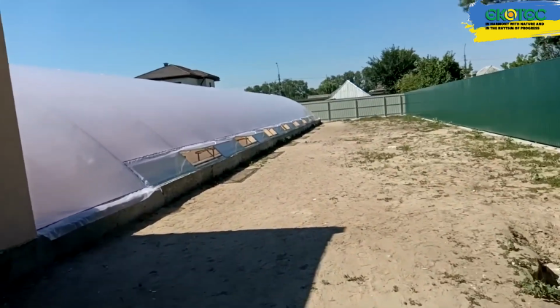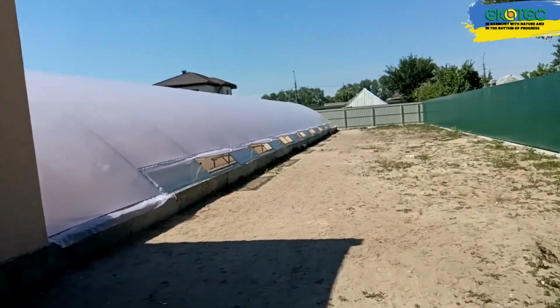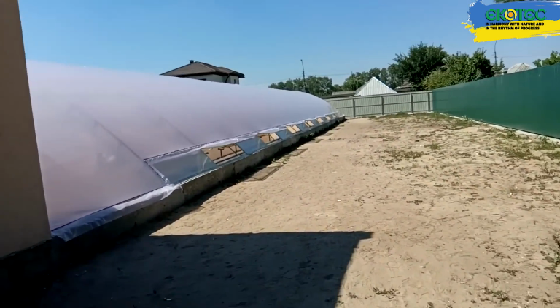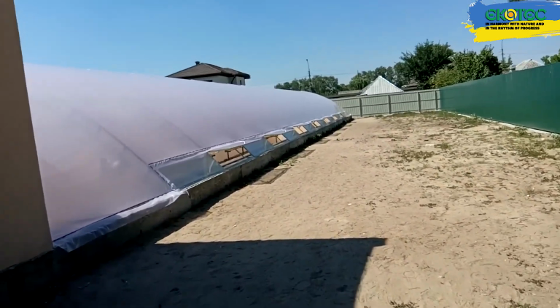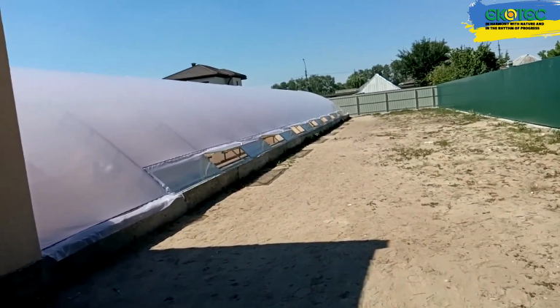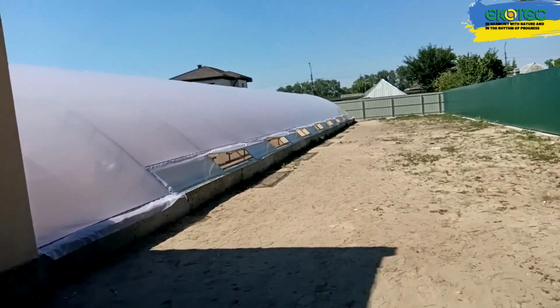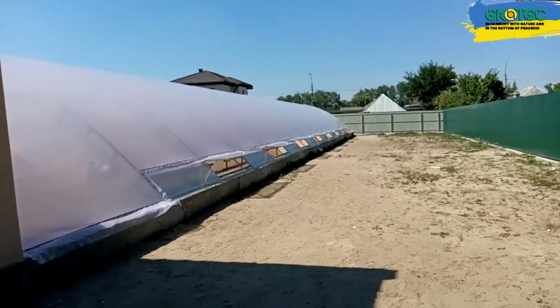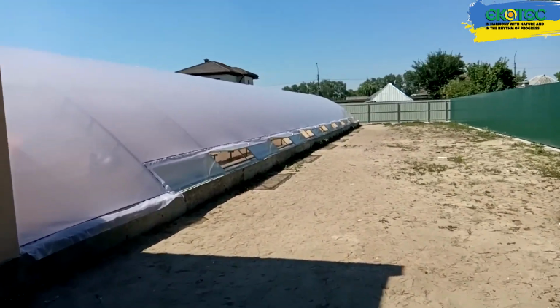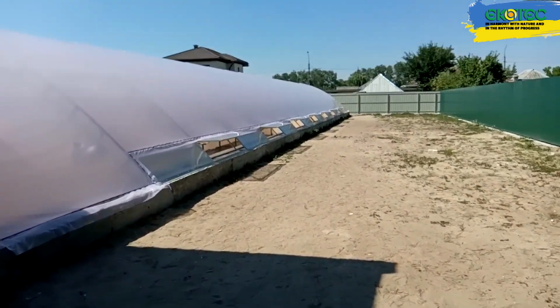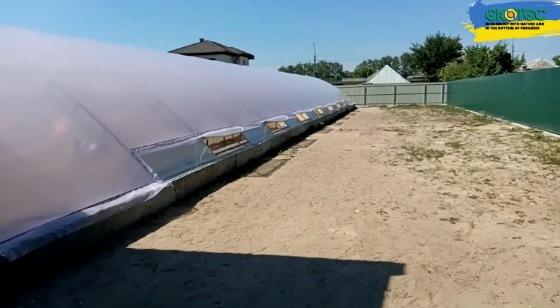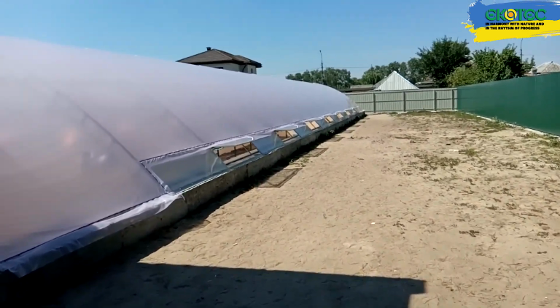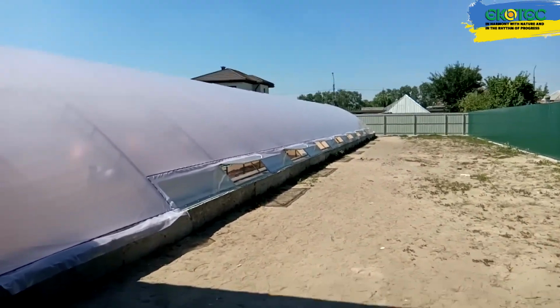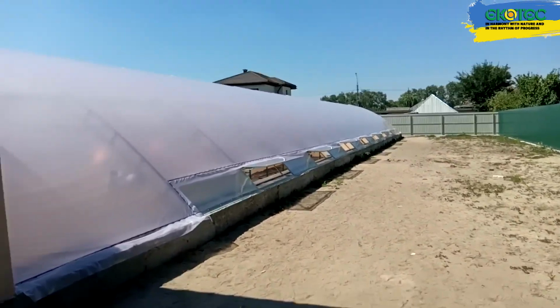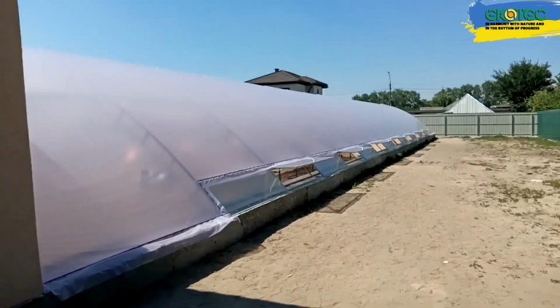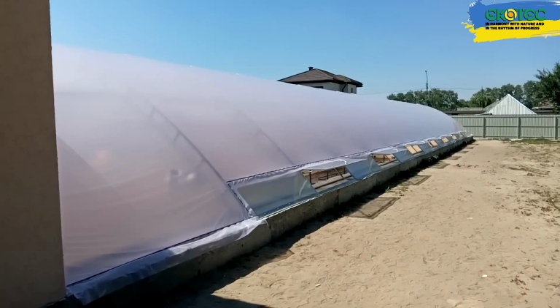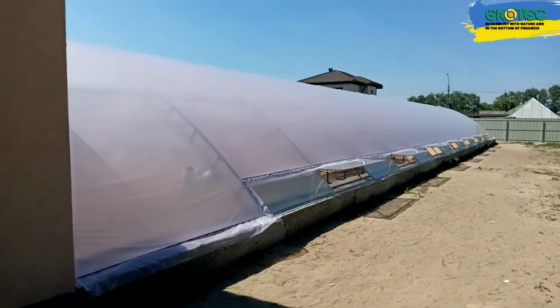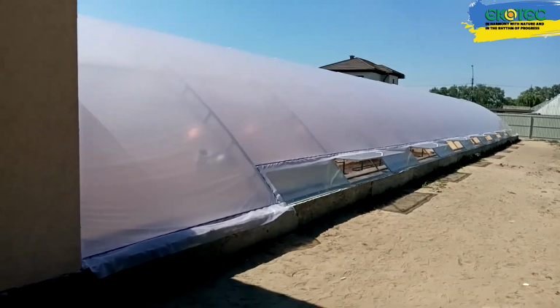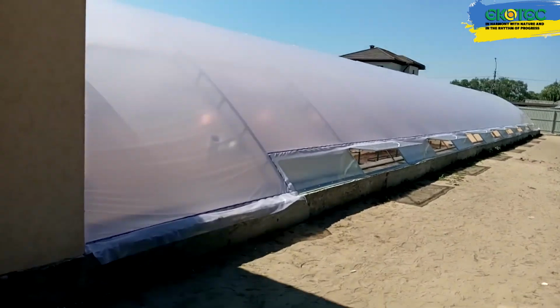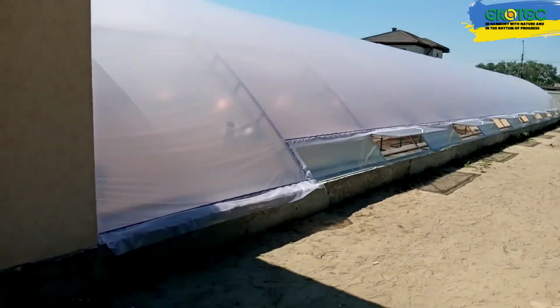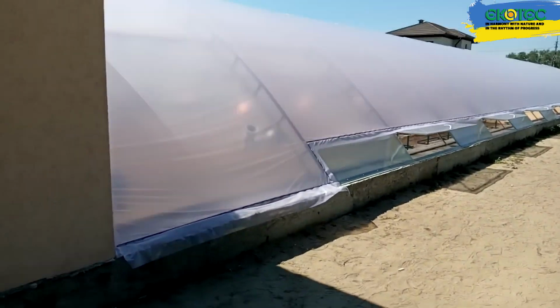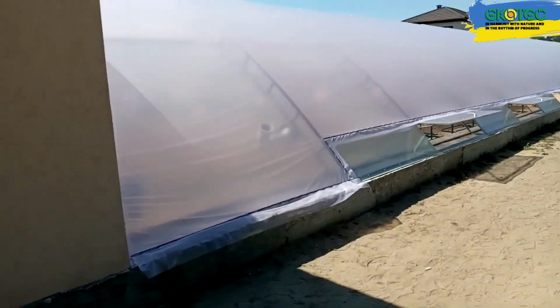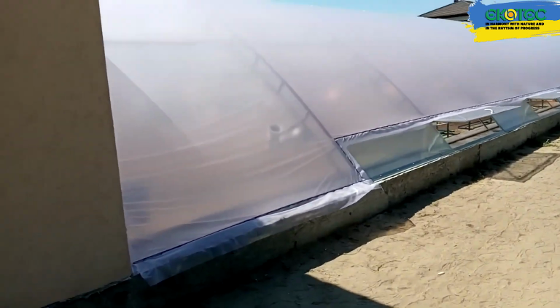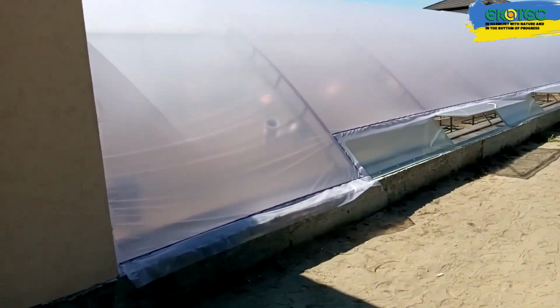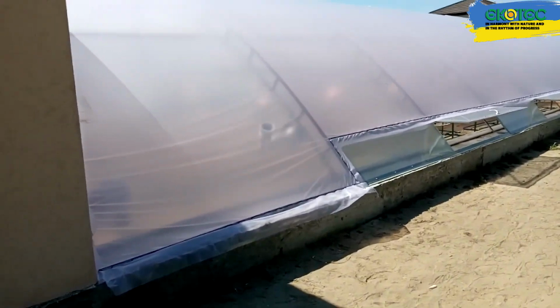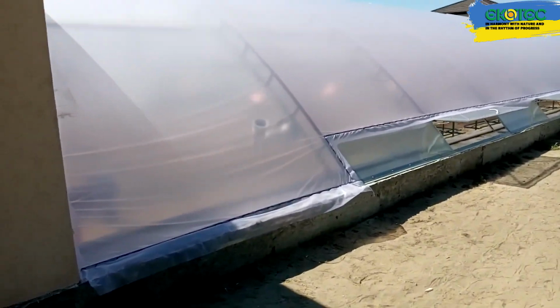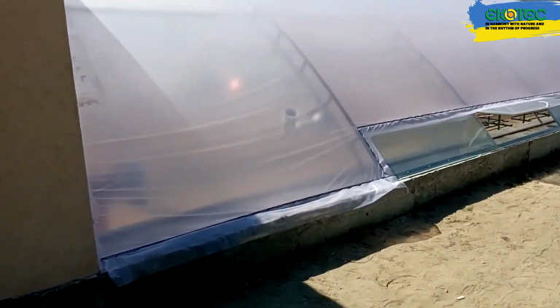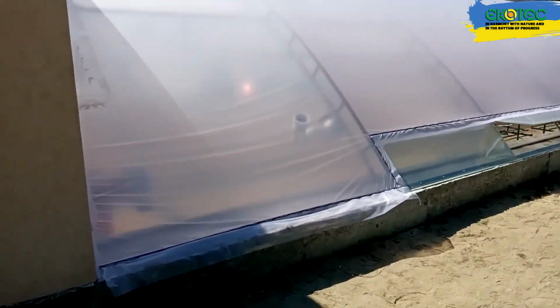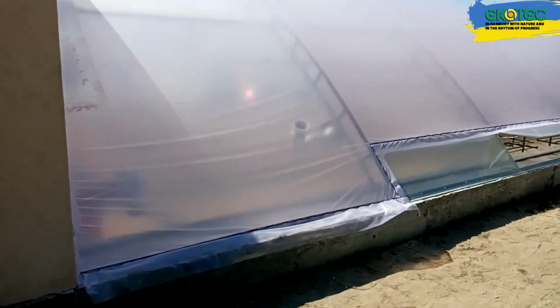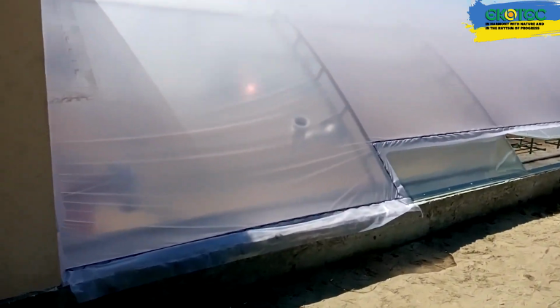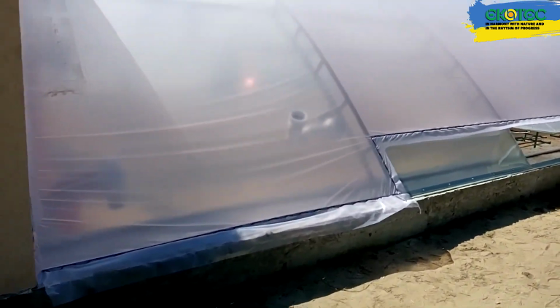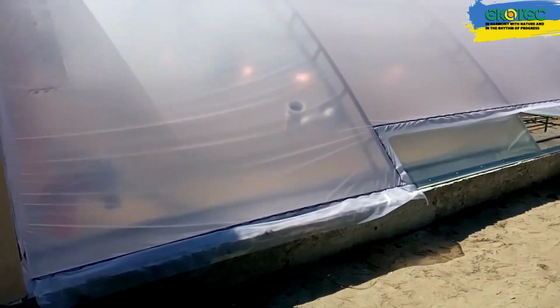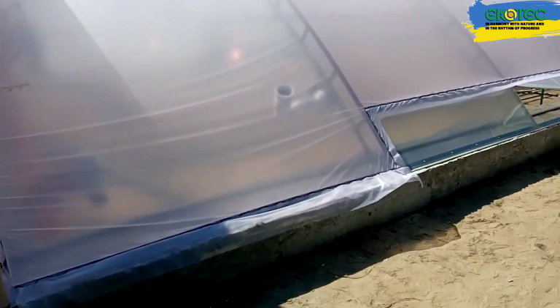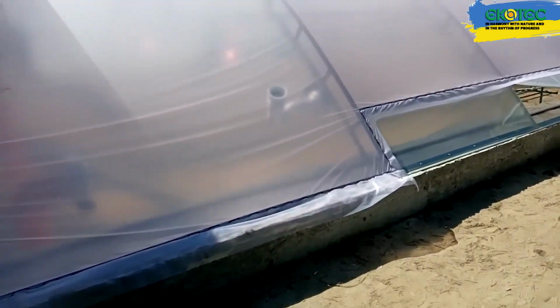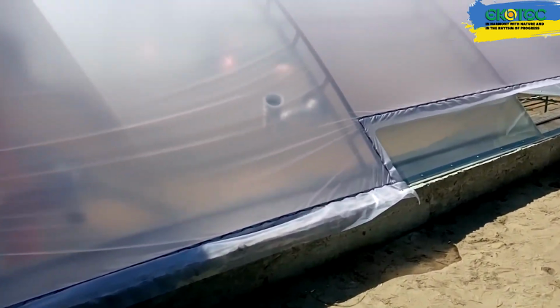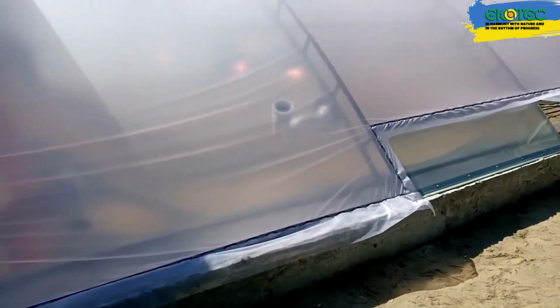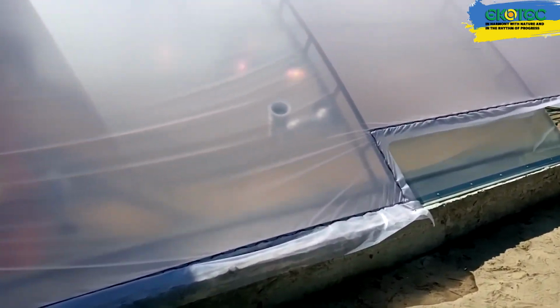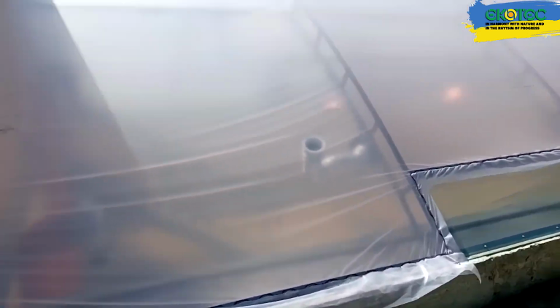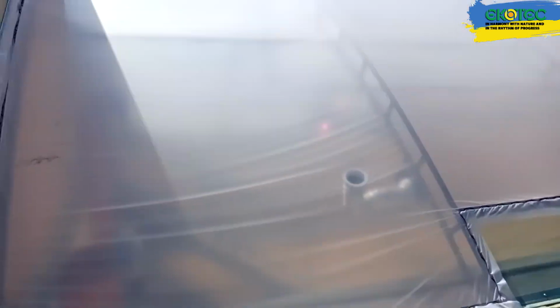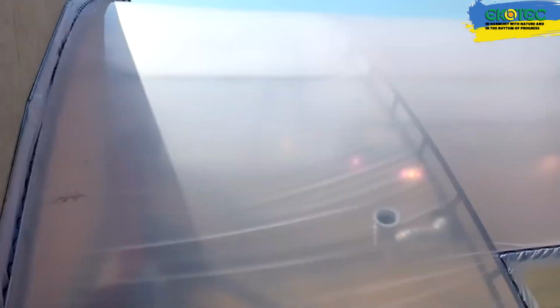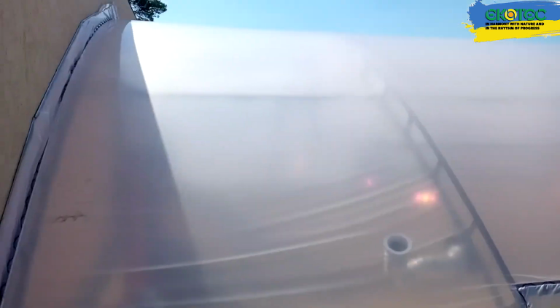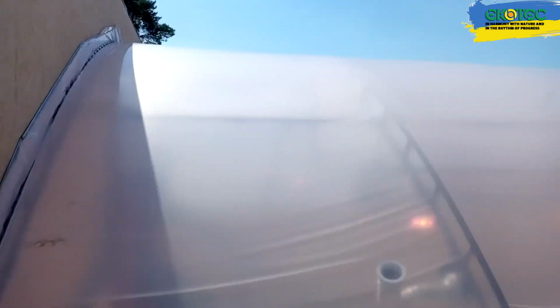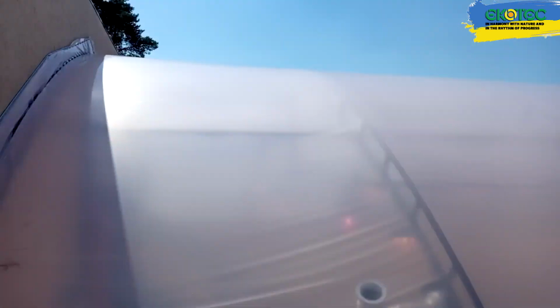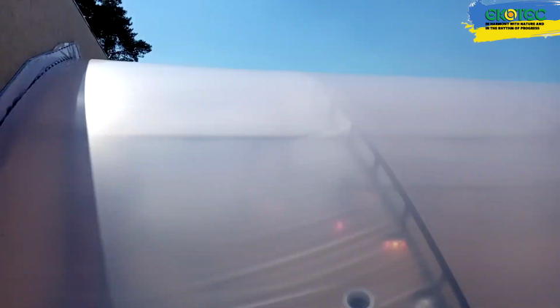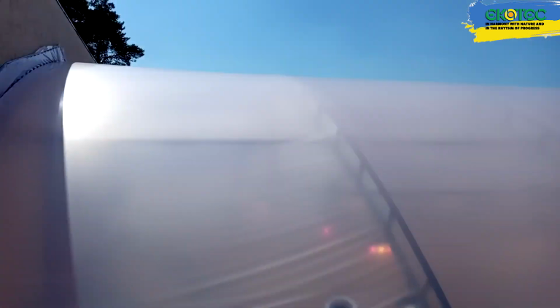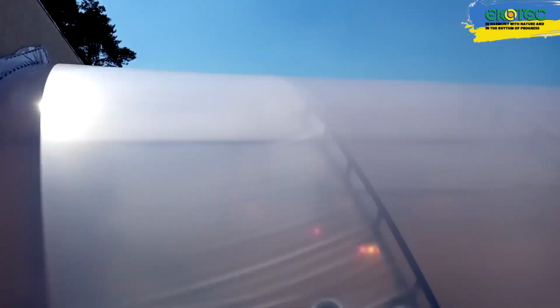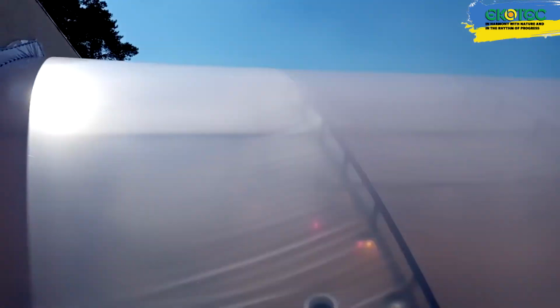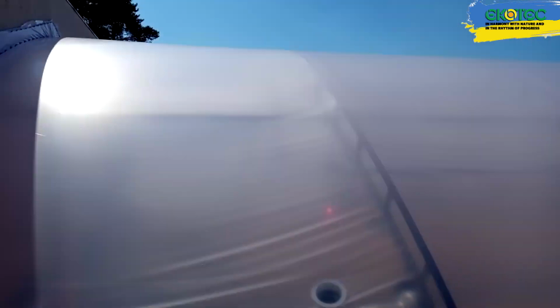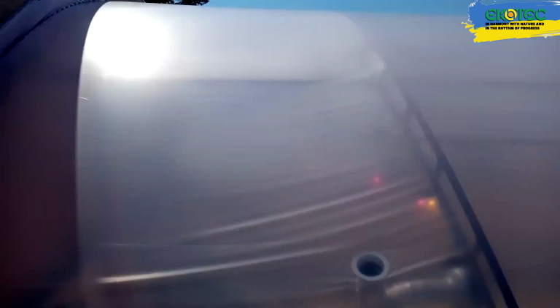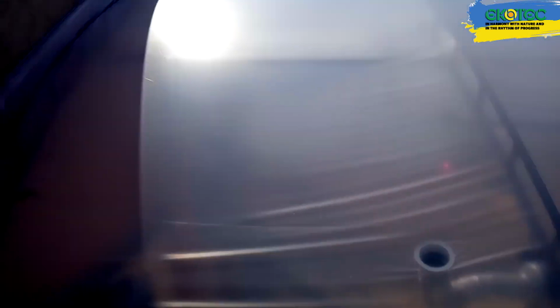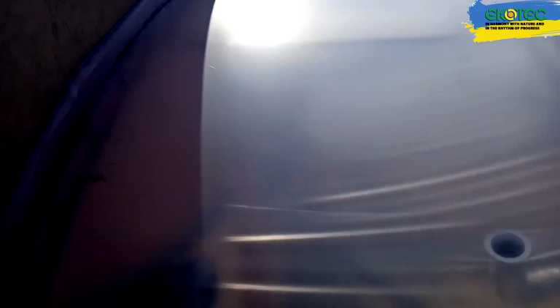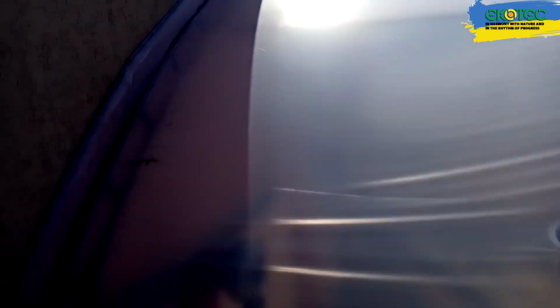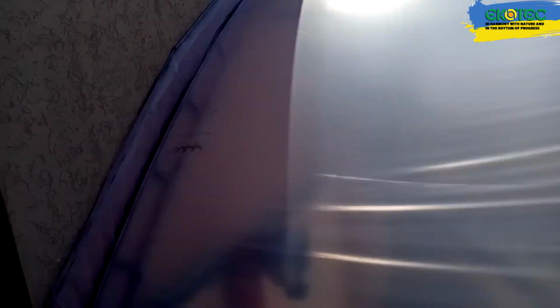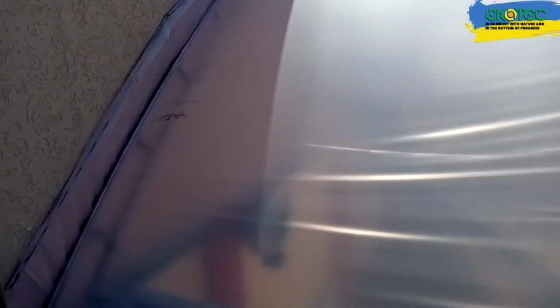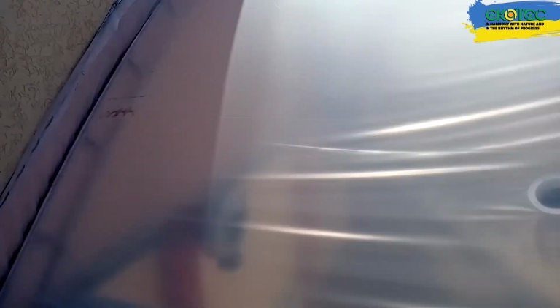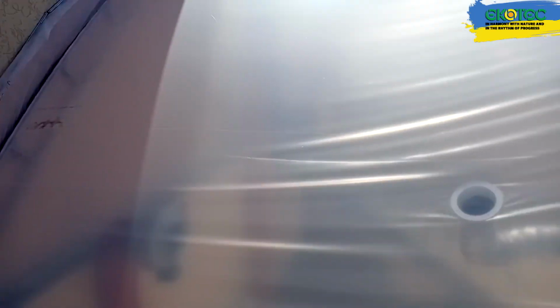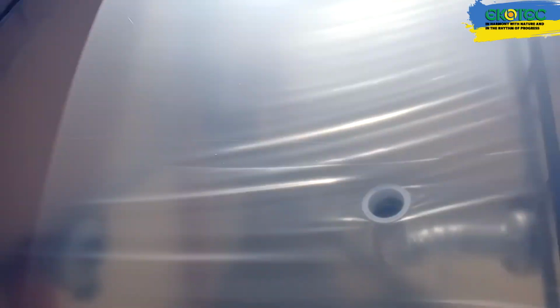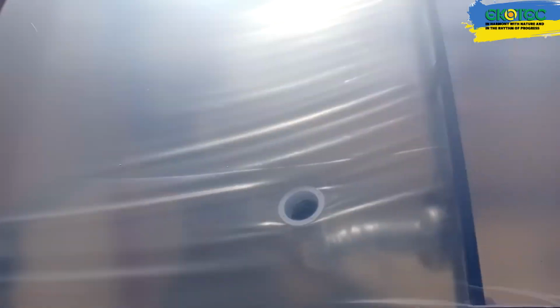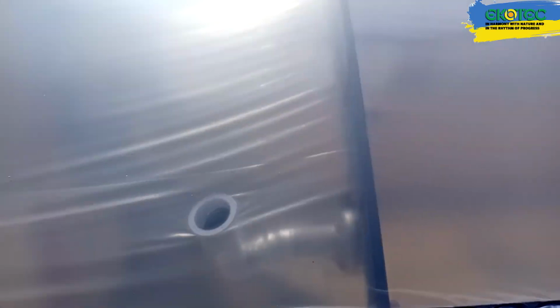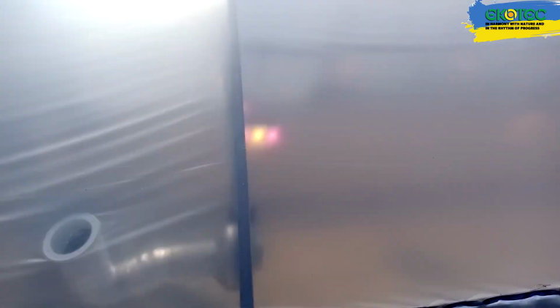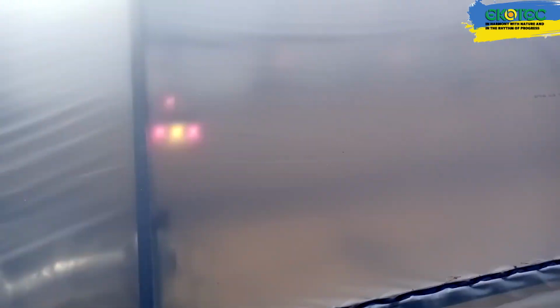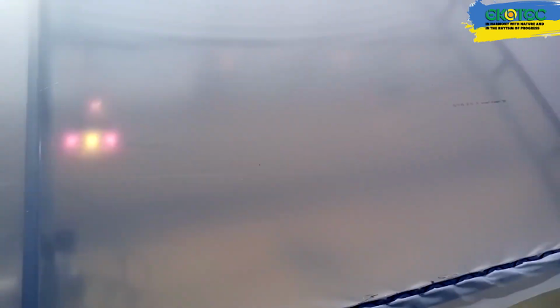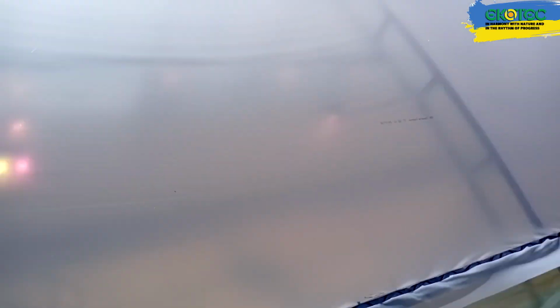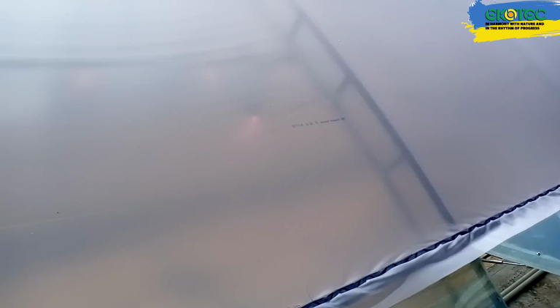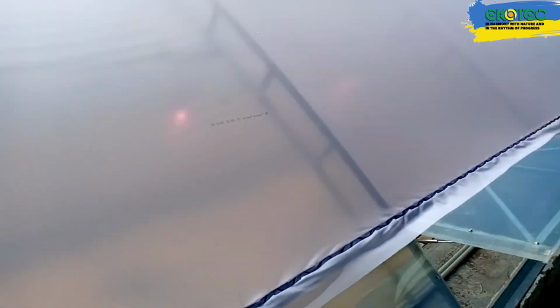This greenhouse has a heat and cold storage system, heating, irrigation, and LED lighting based on phytolamps.